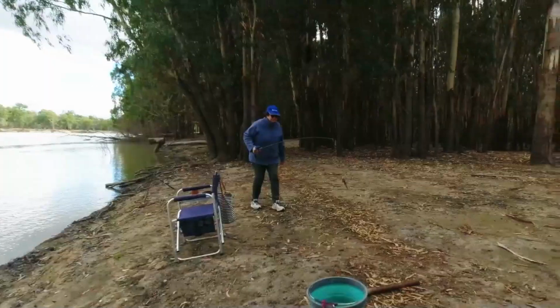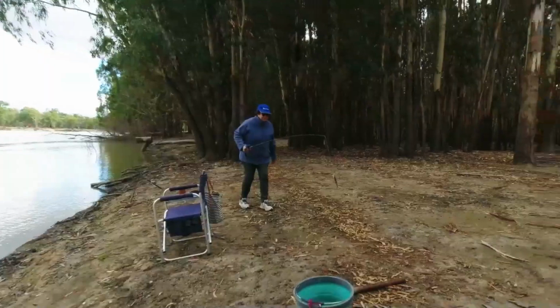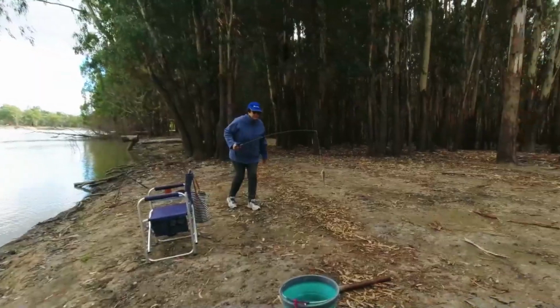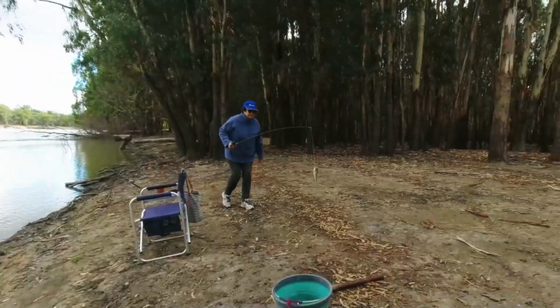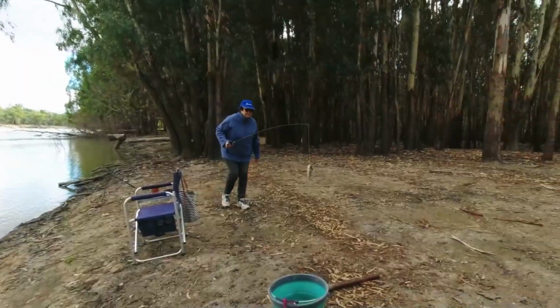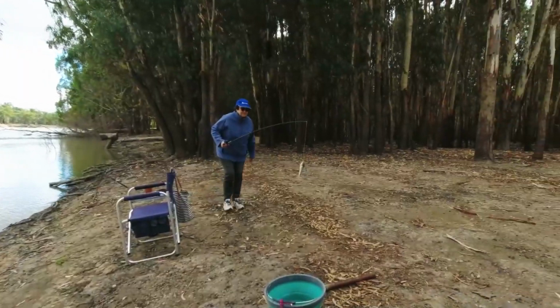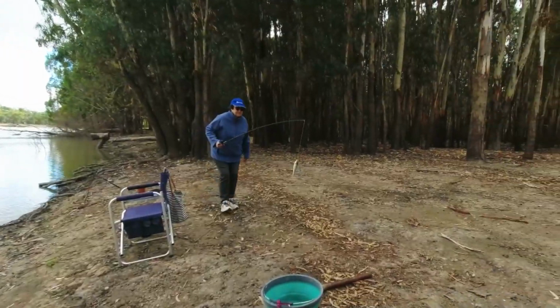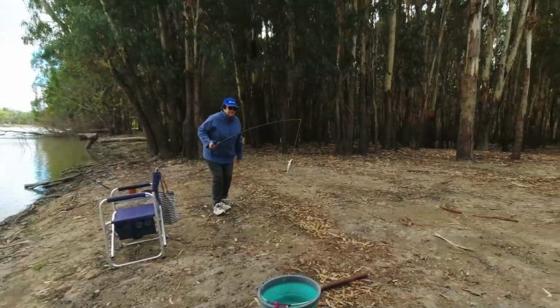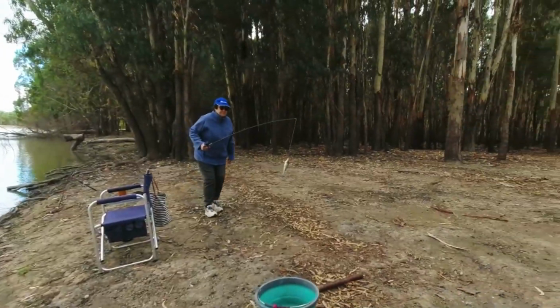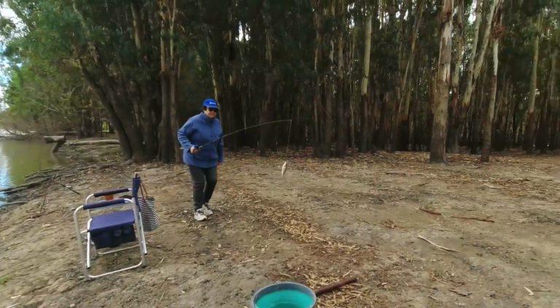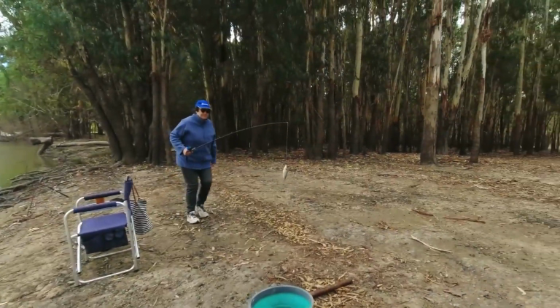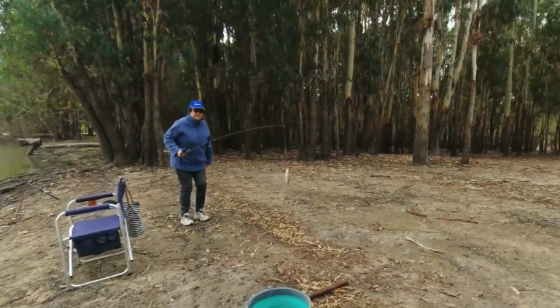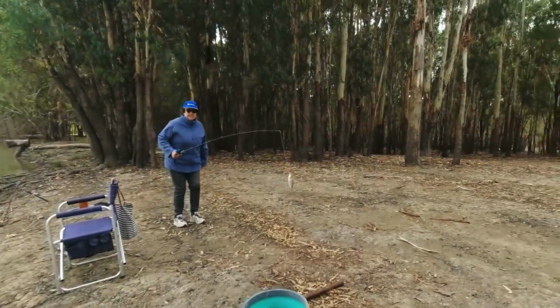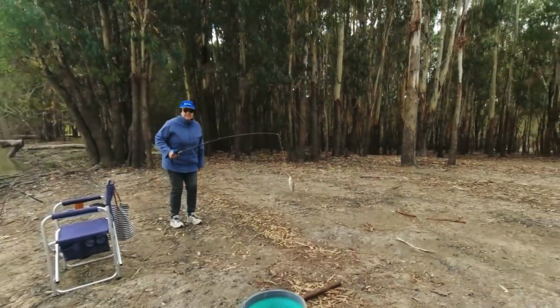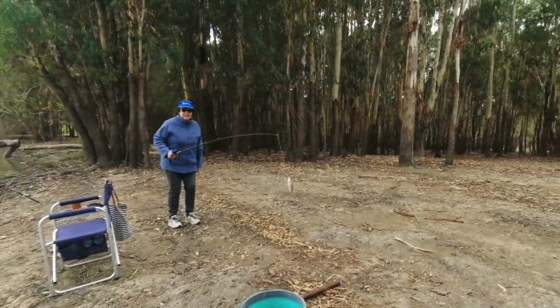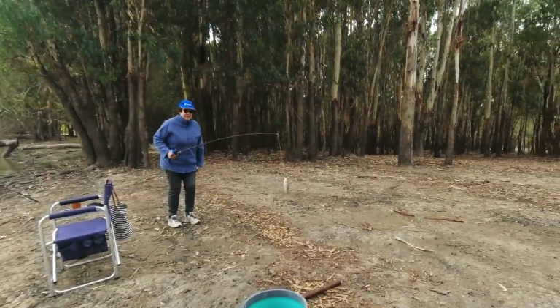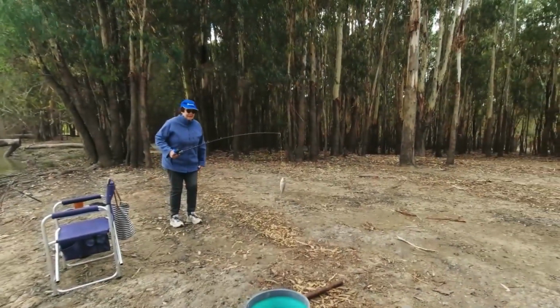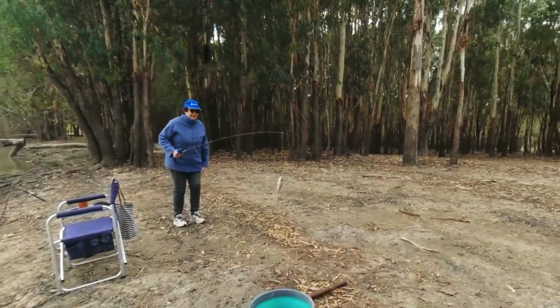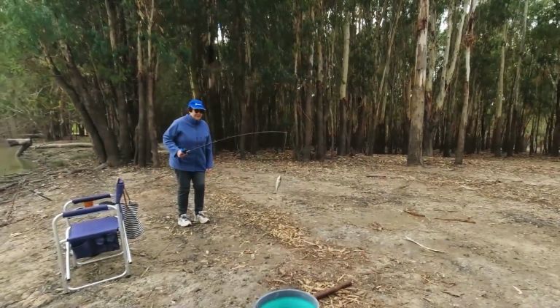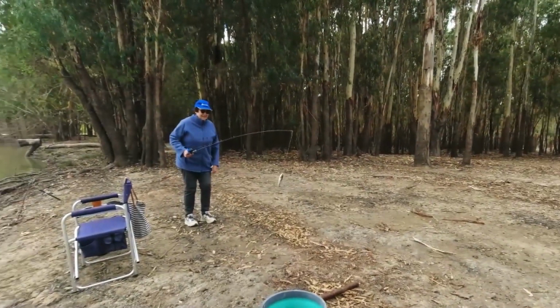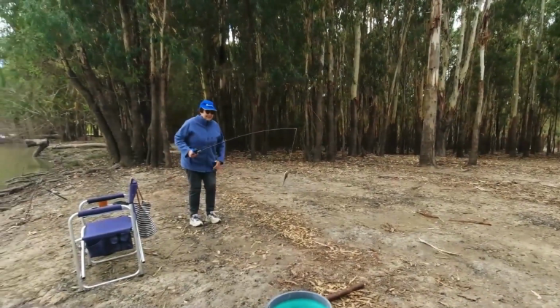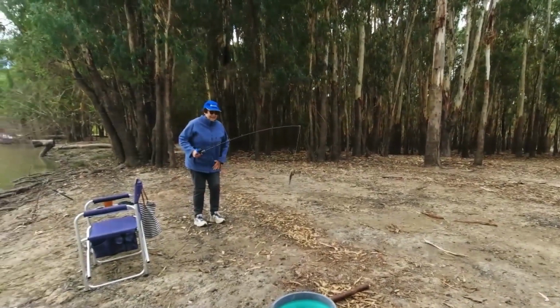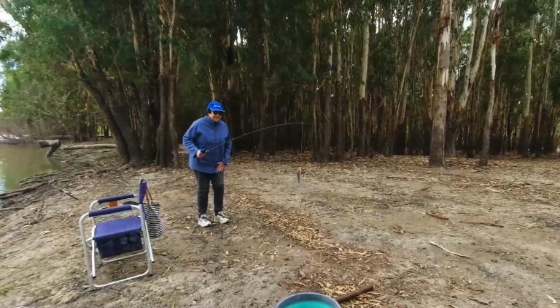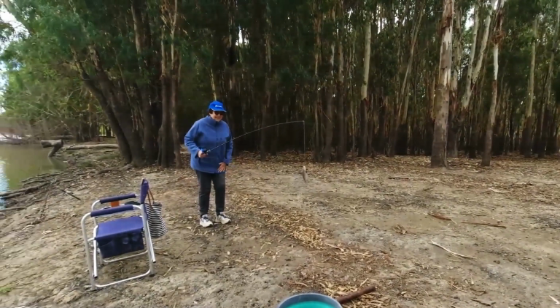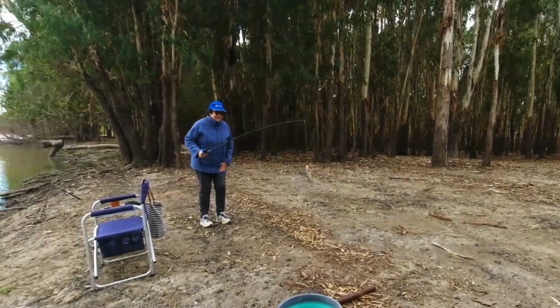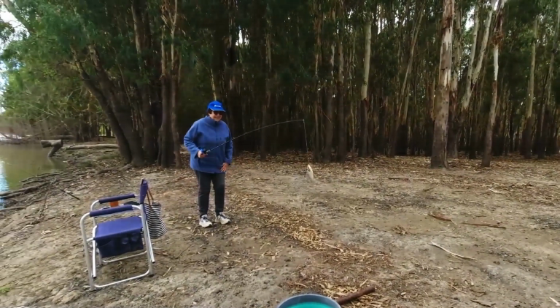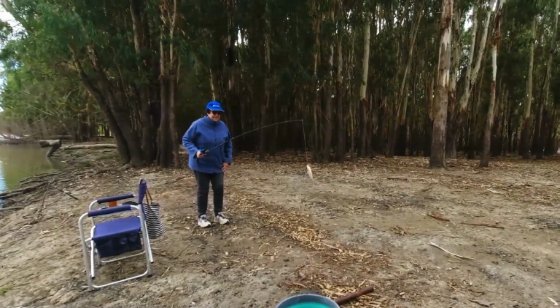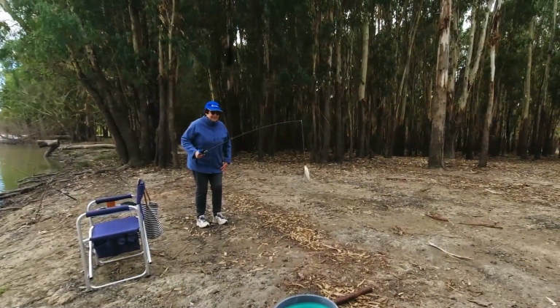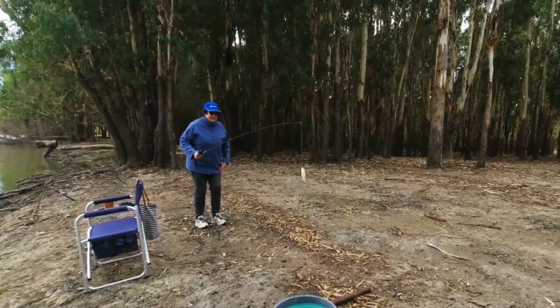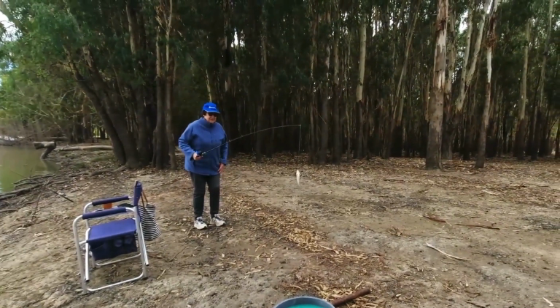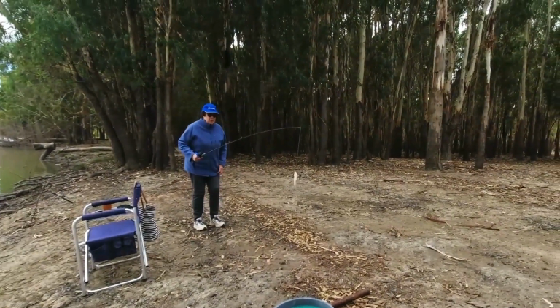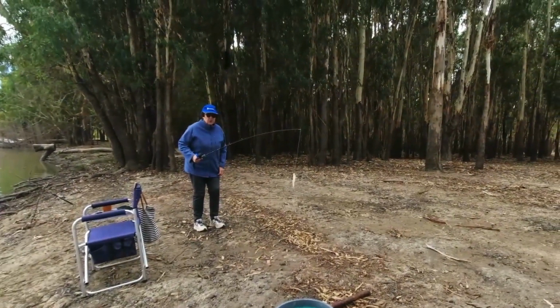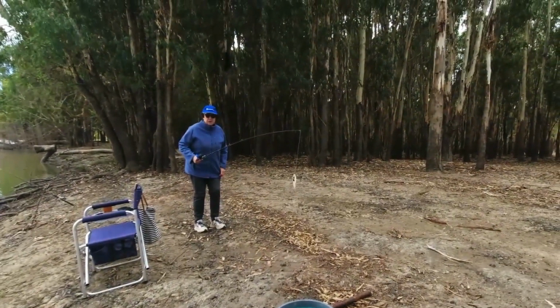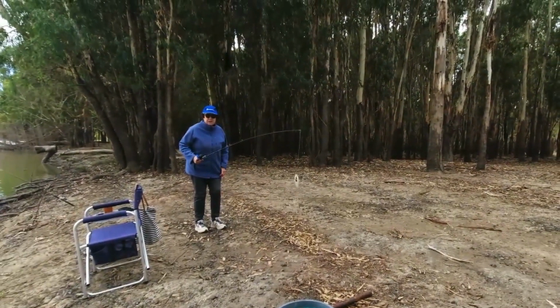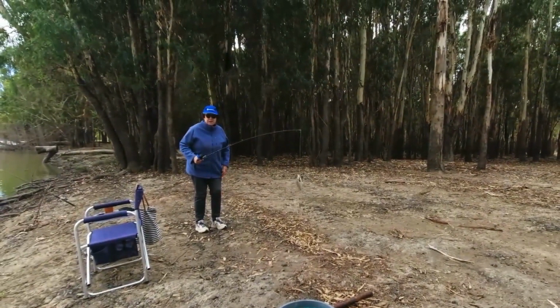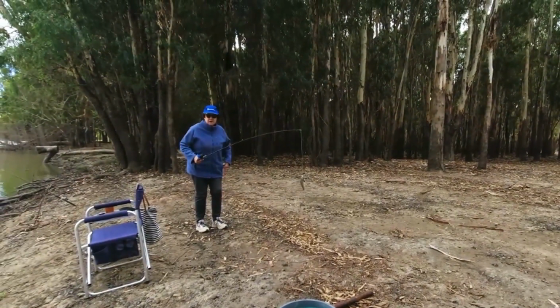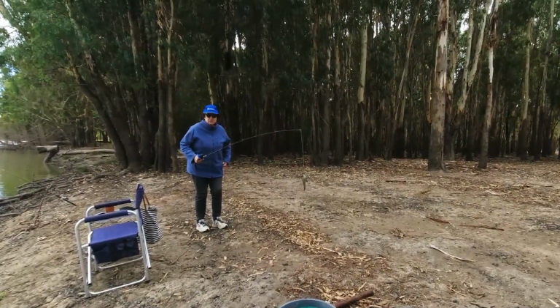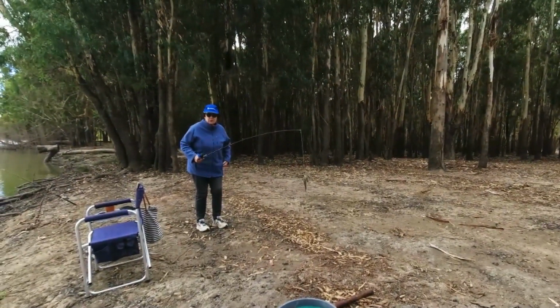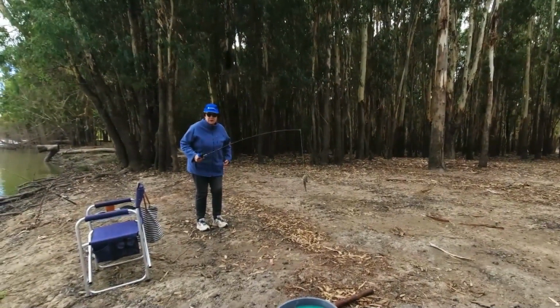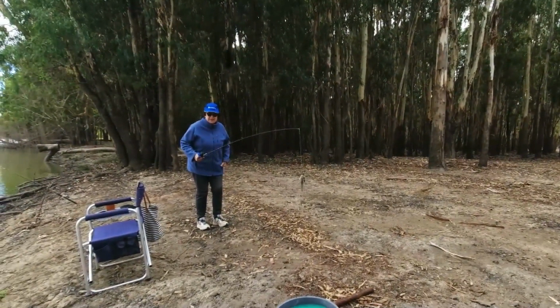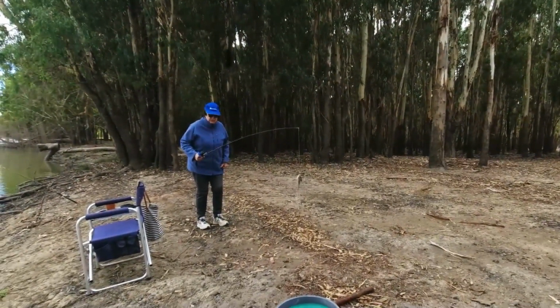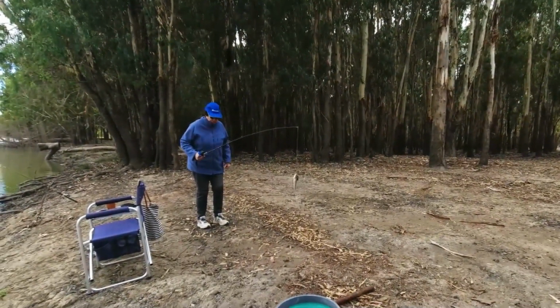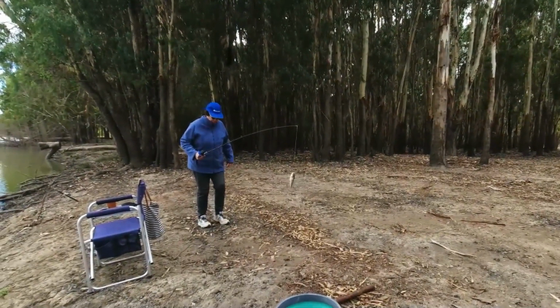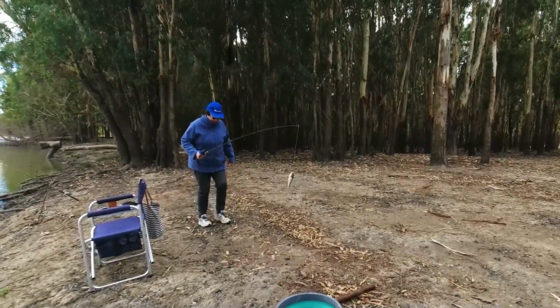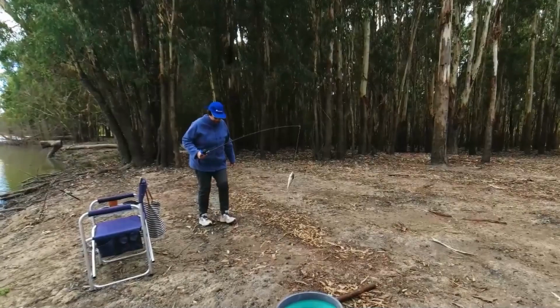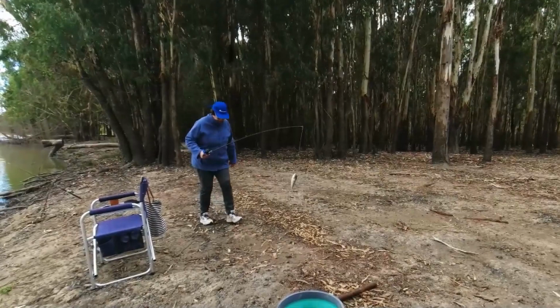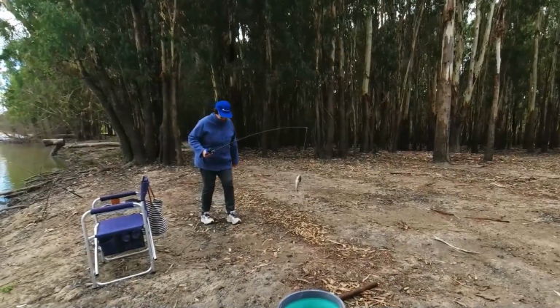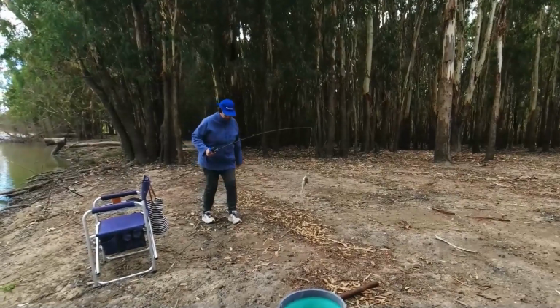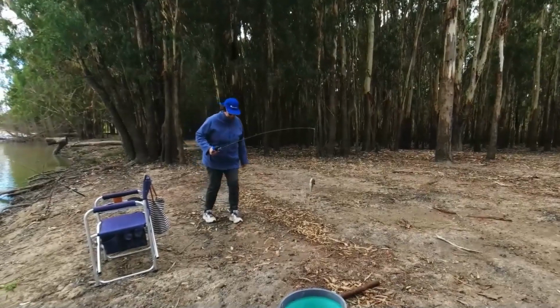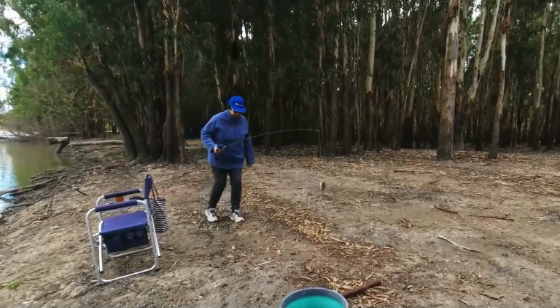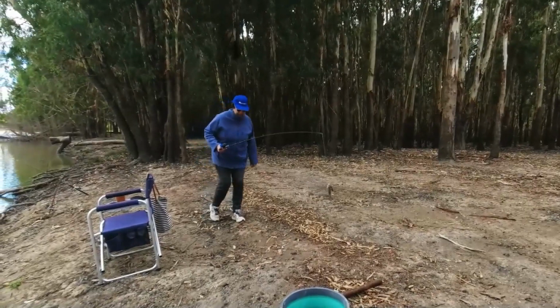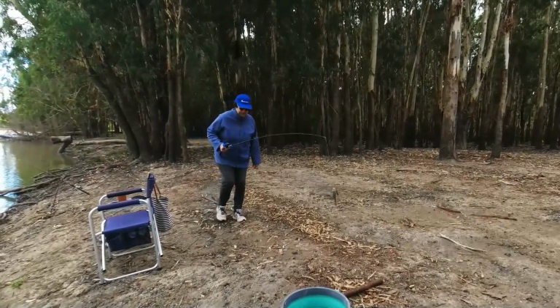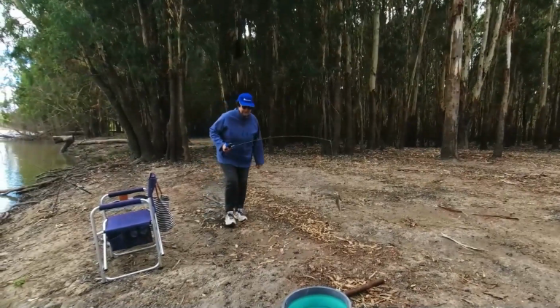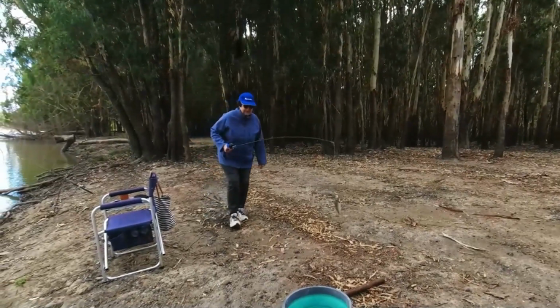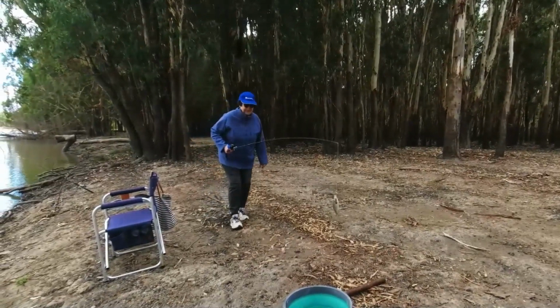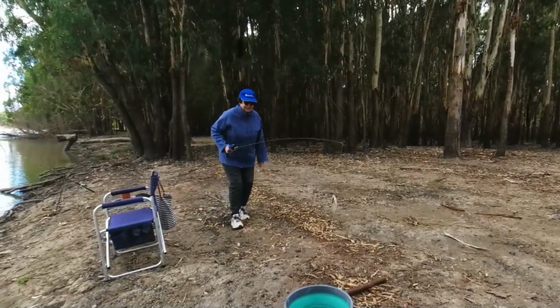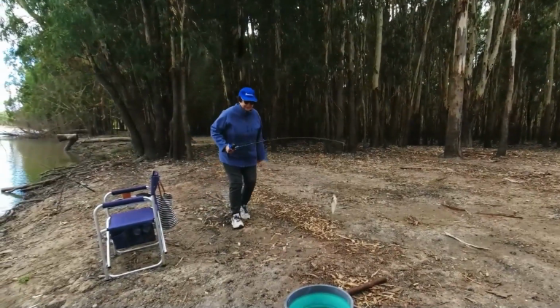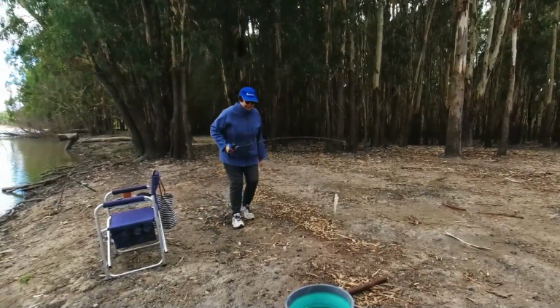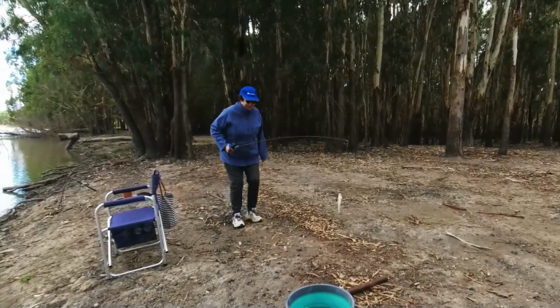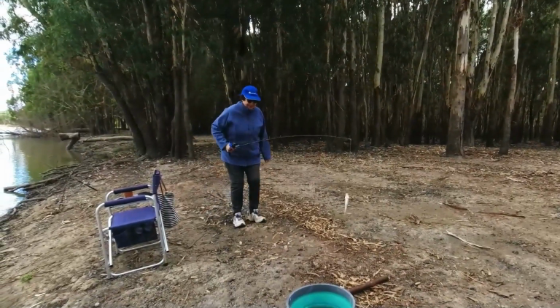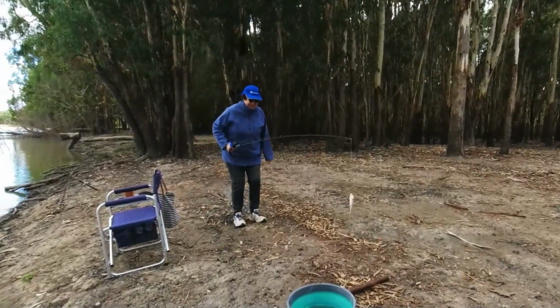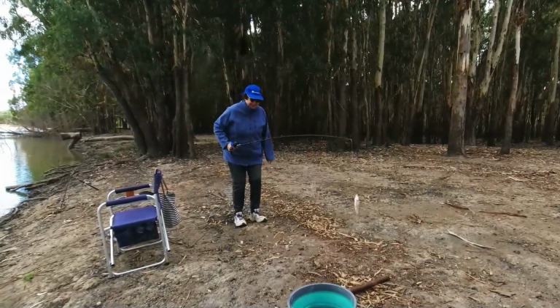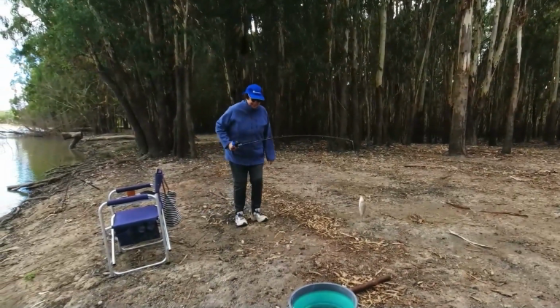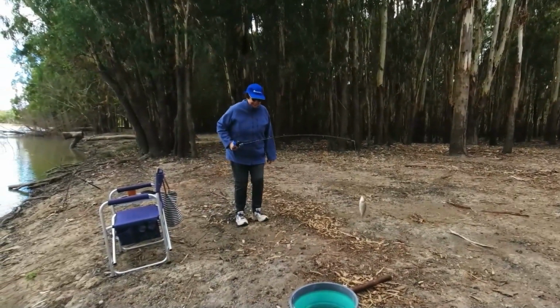Got a little one just to show we do catch little ones as well. Total waste of bait she reckons.